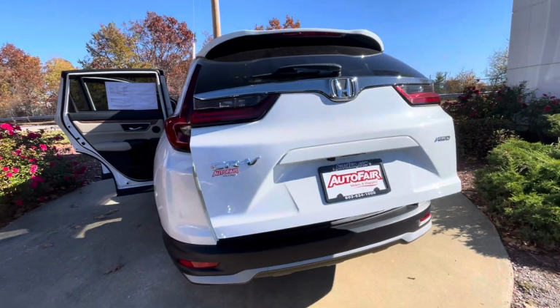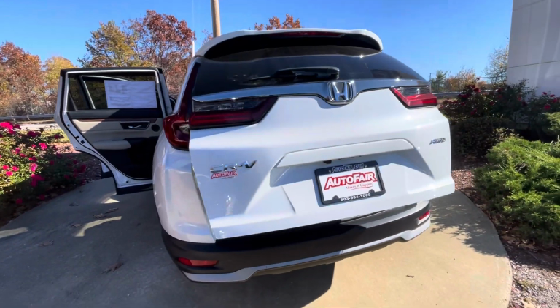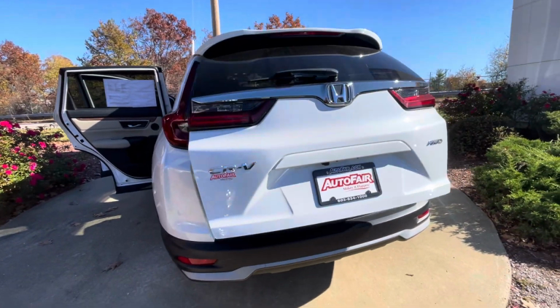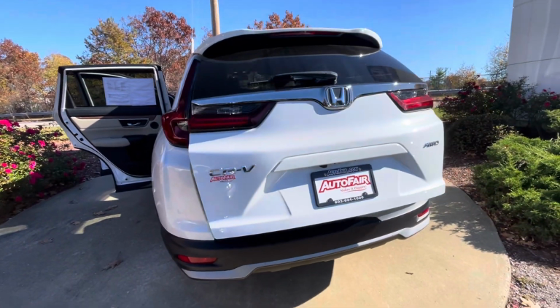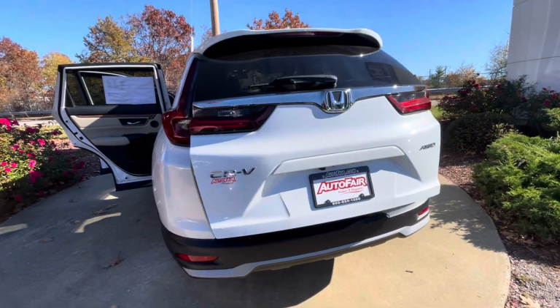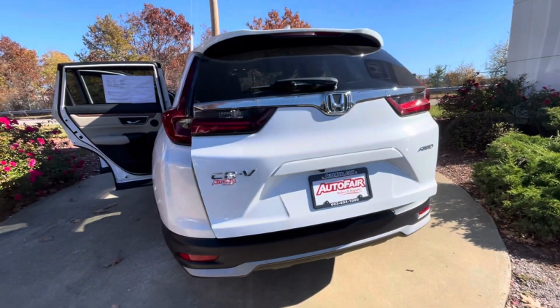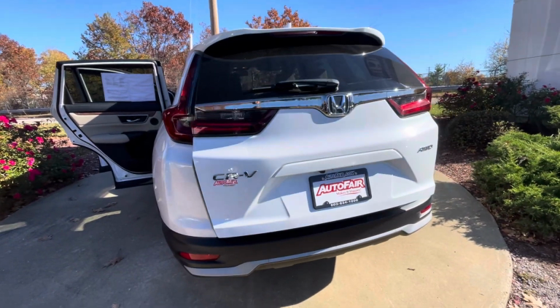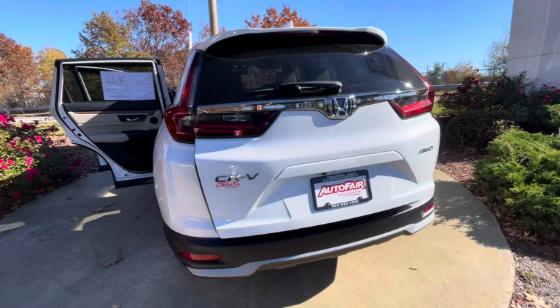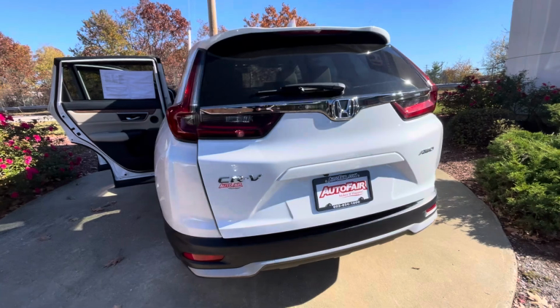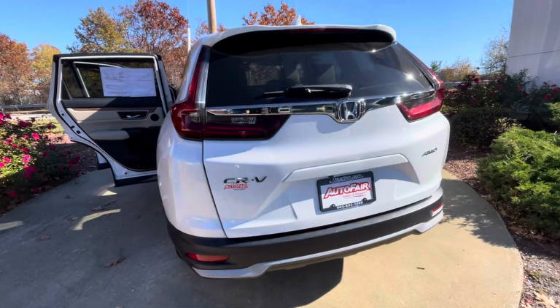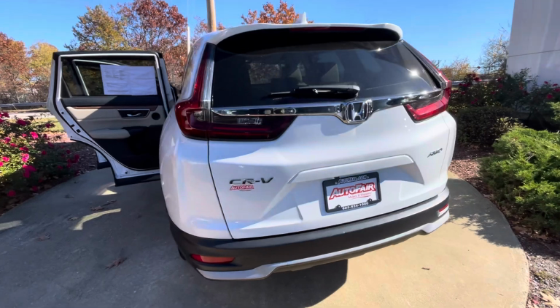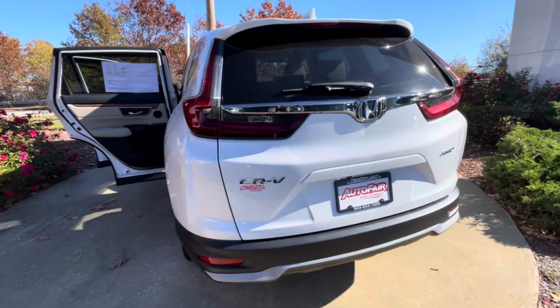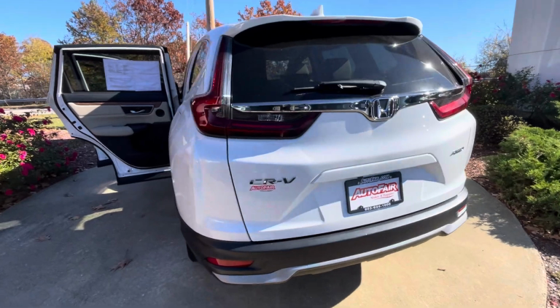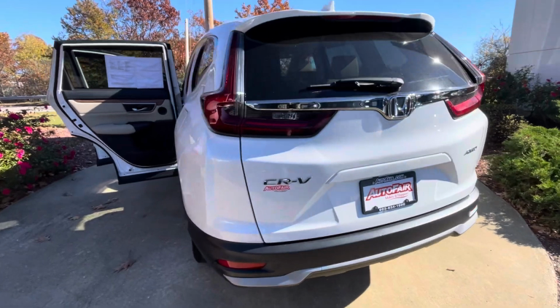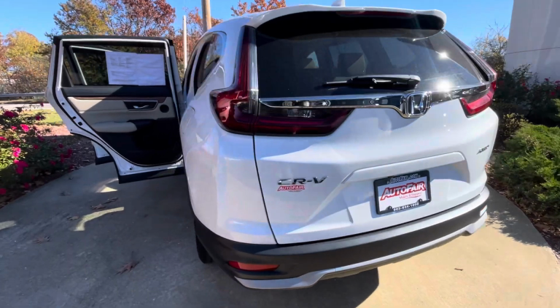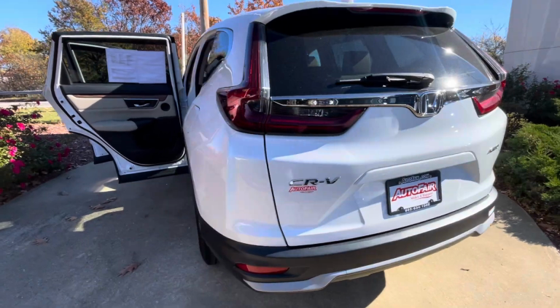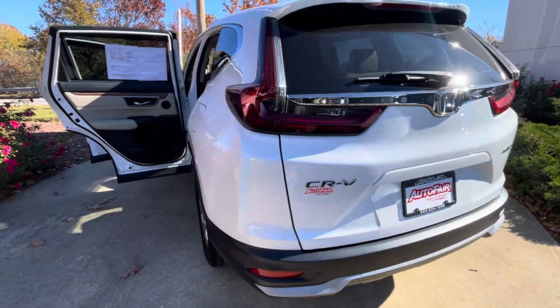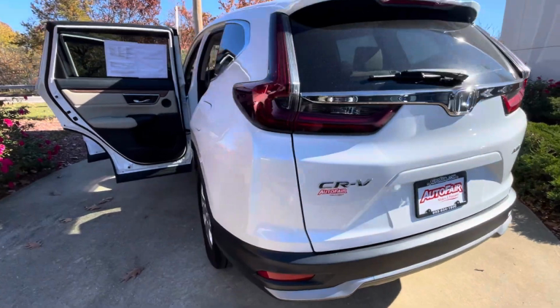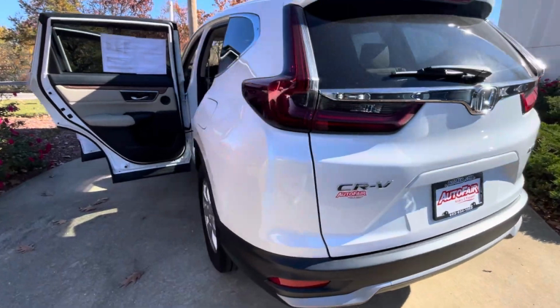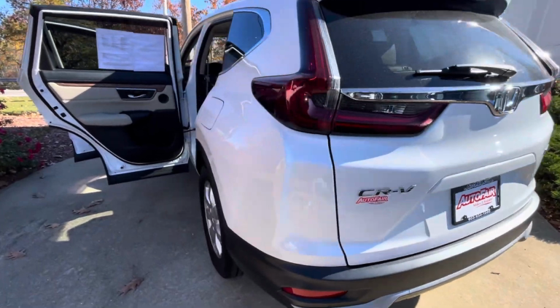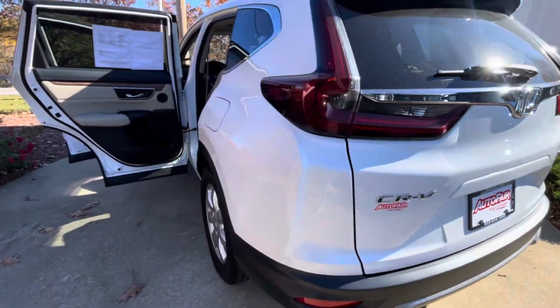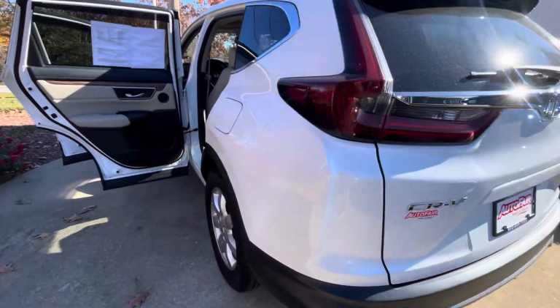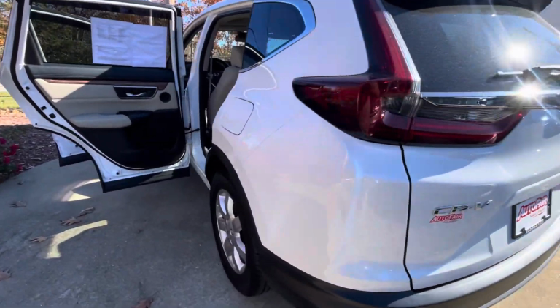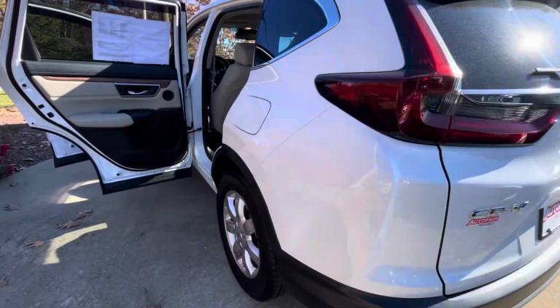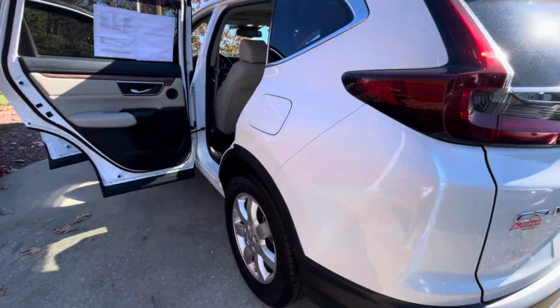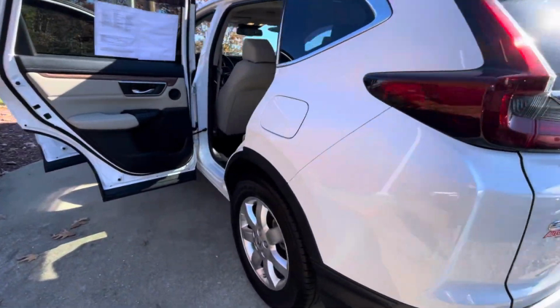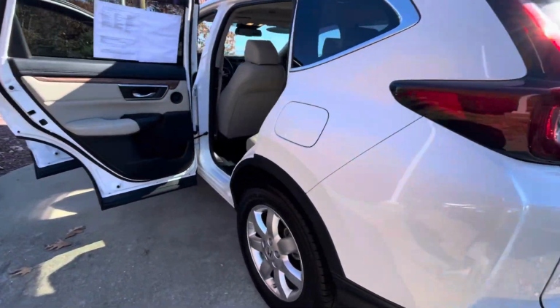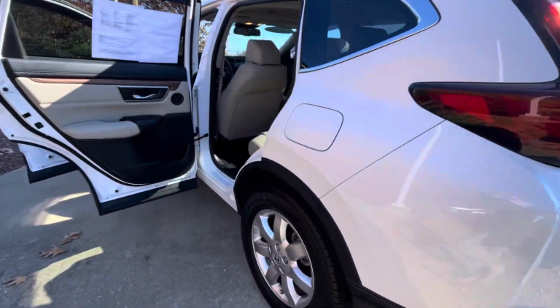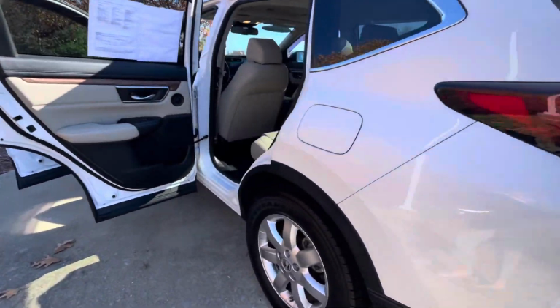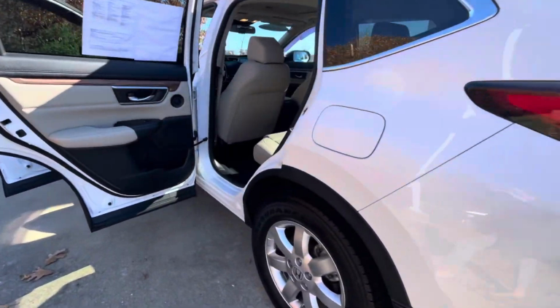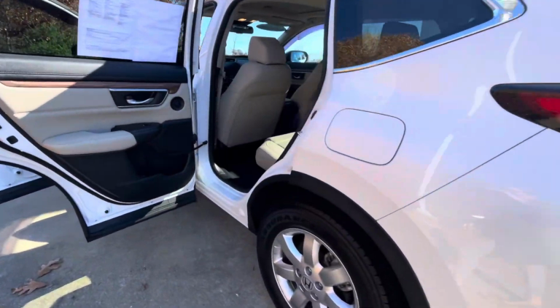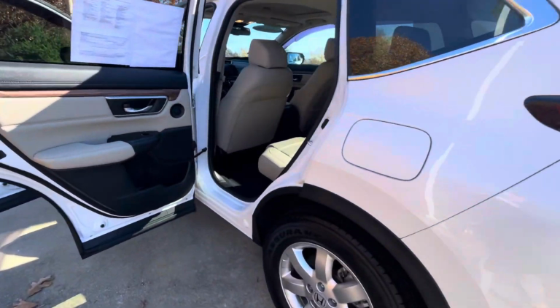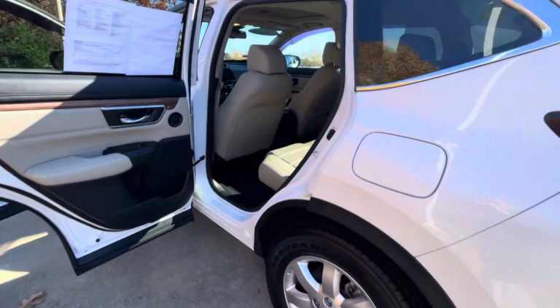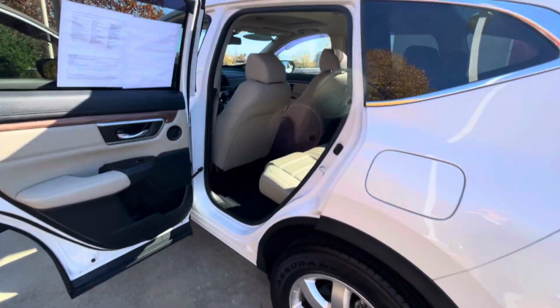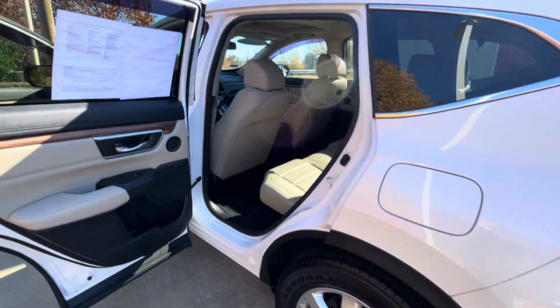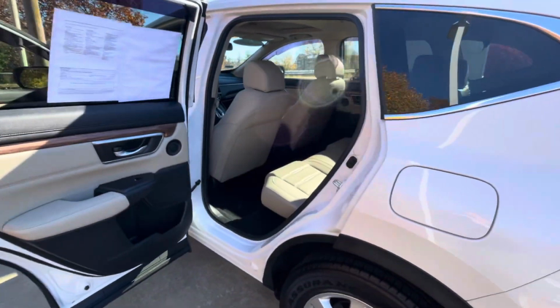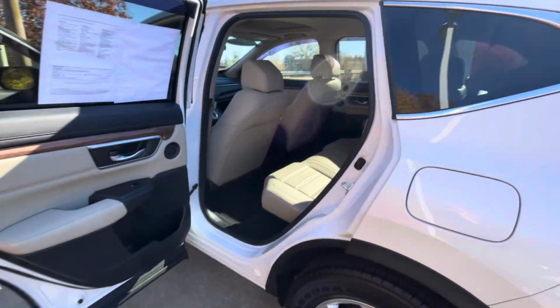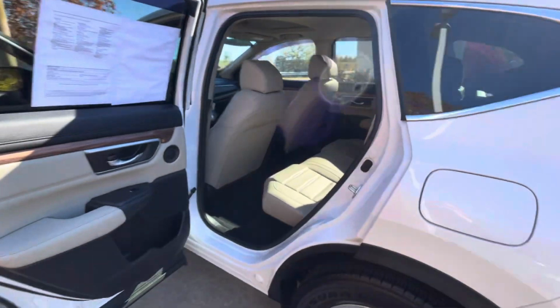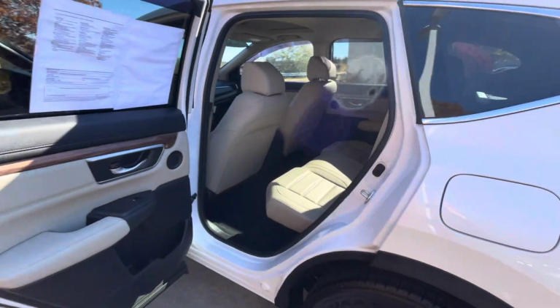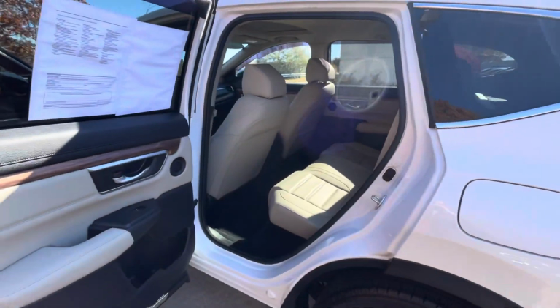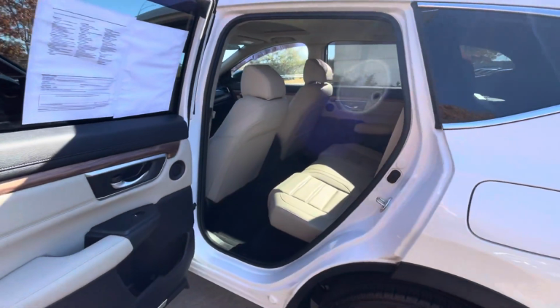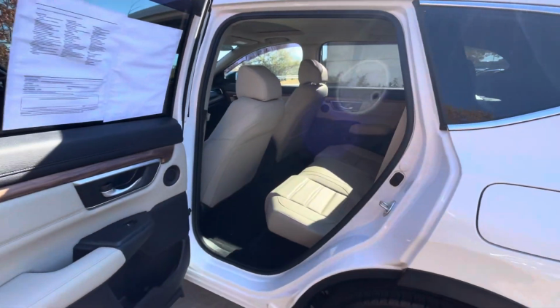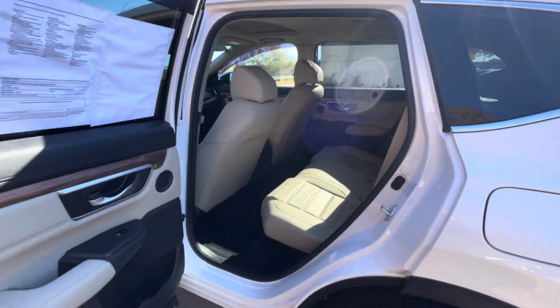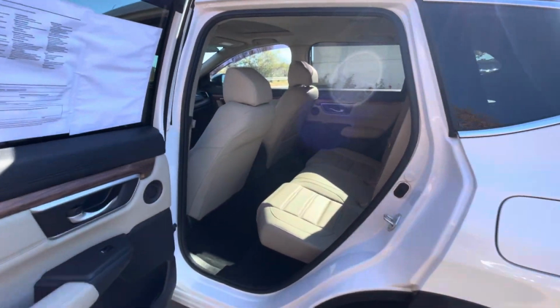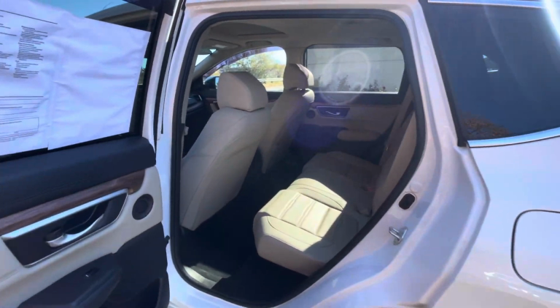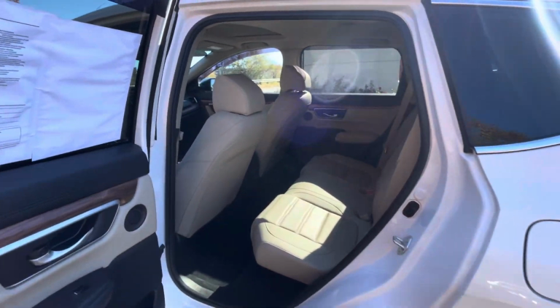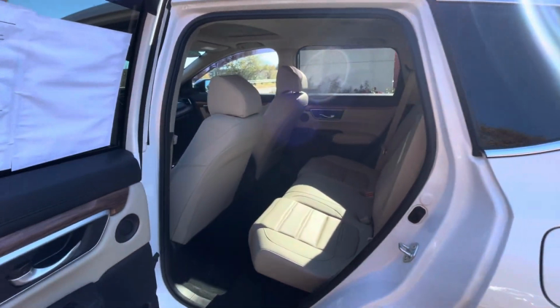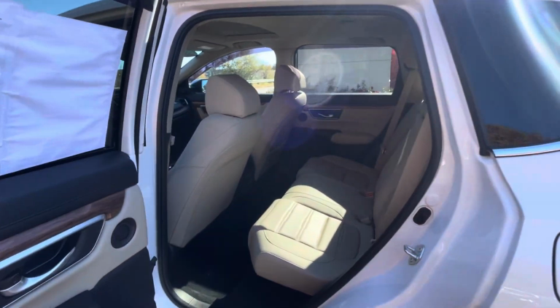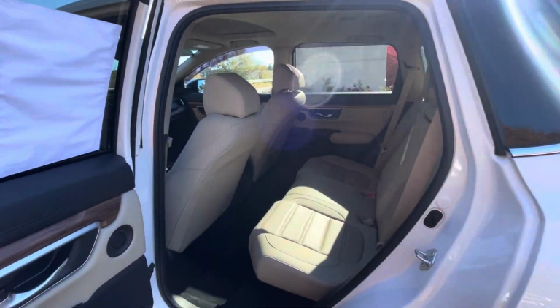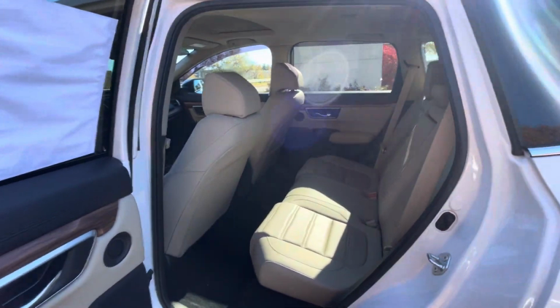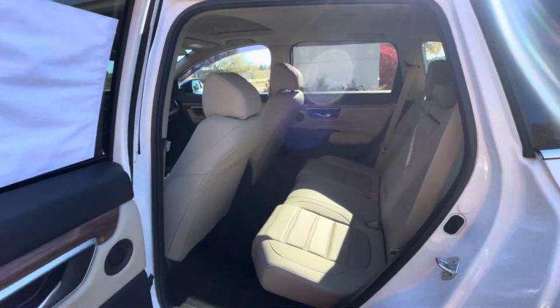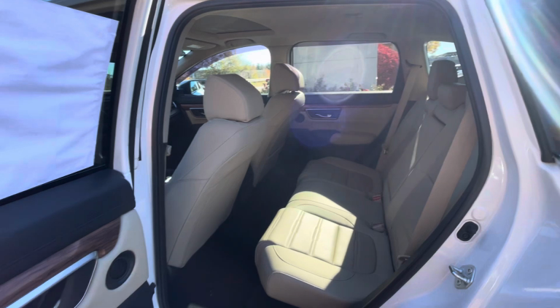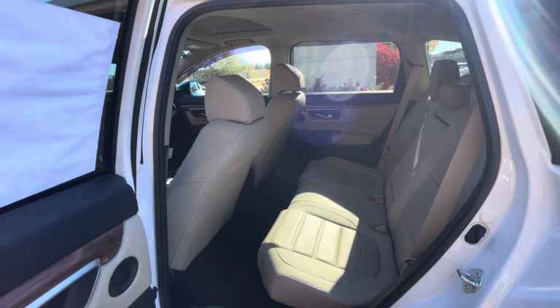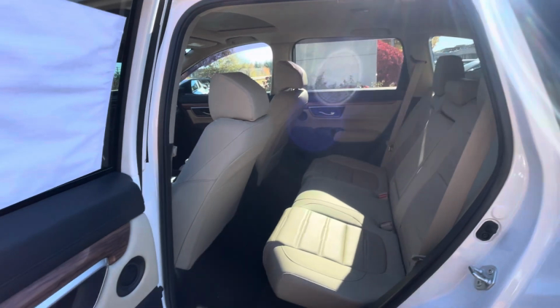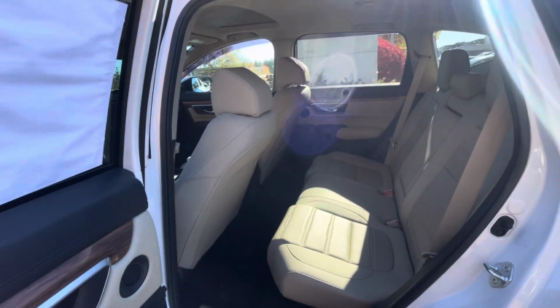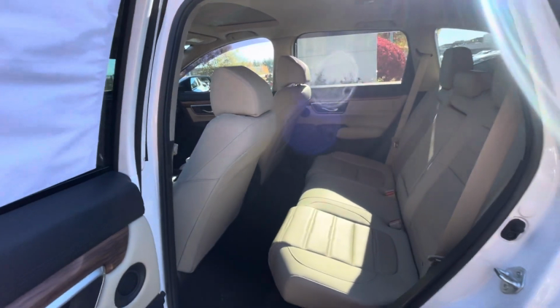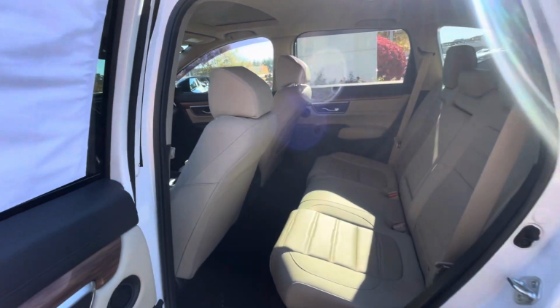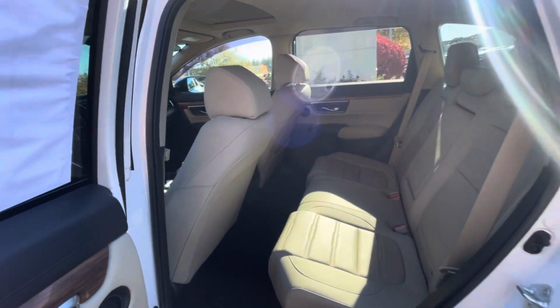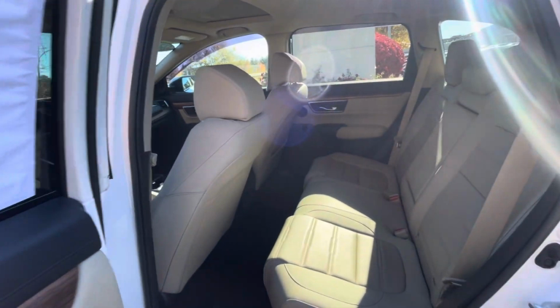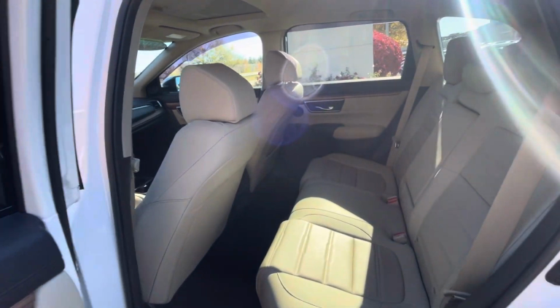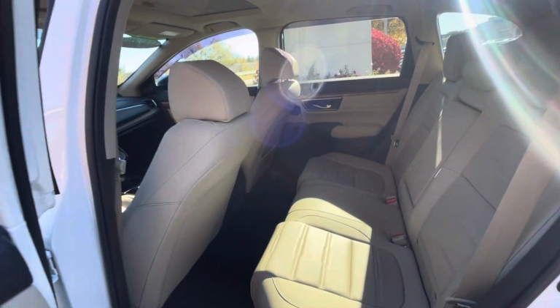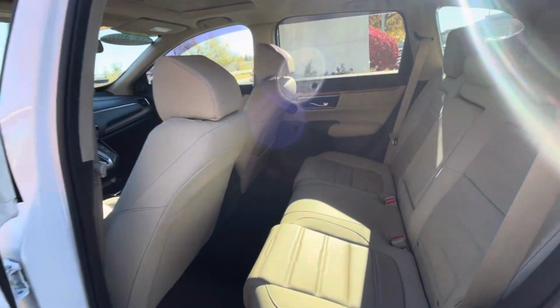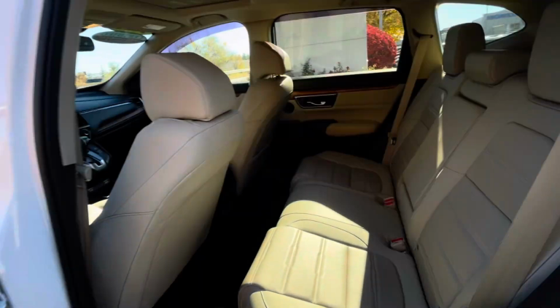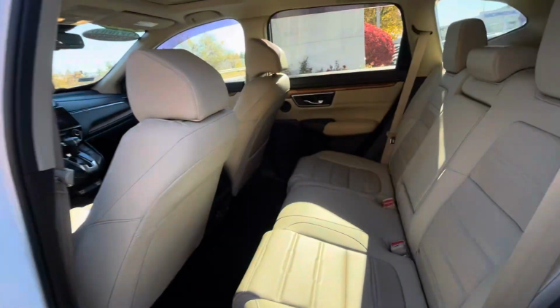The car's in excellent condition. The previous owner took good care of it. It does have a nice brown interior.